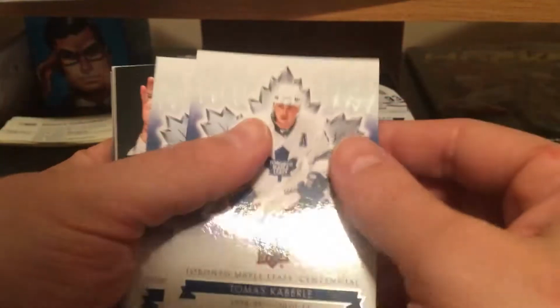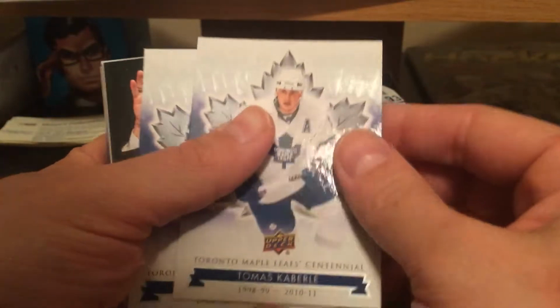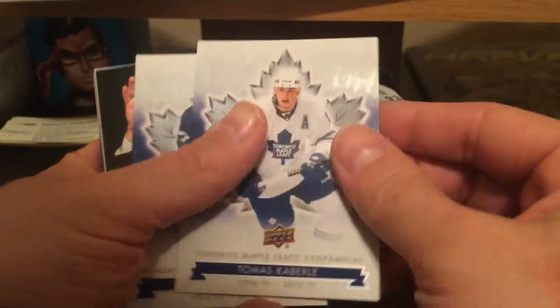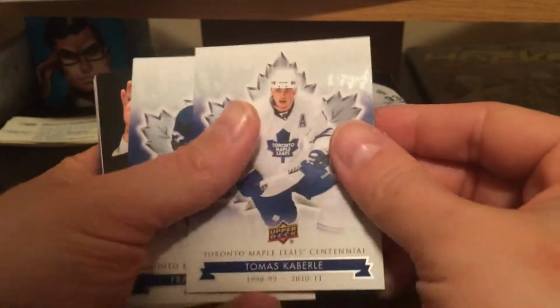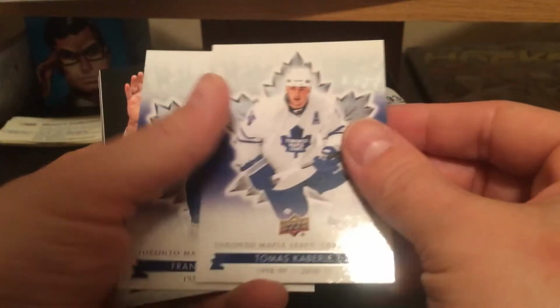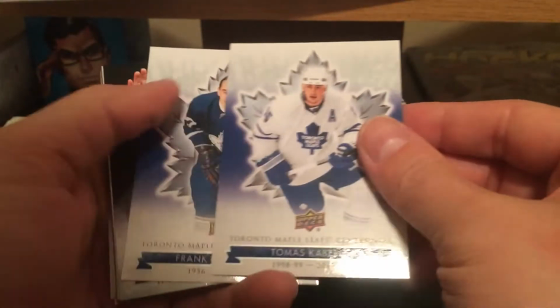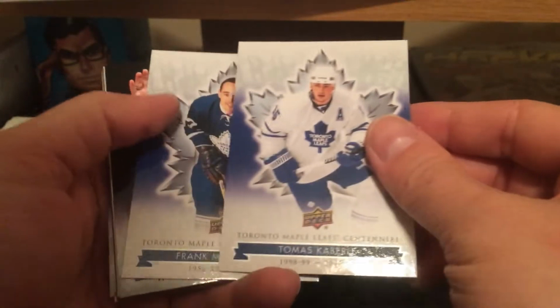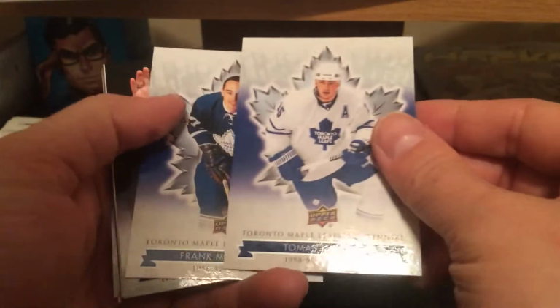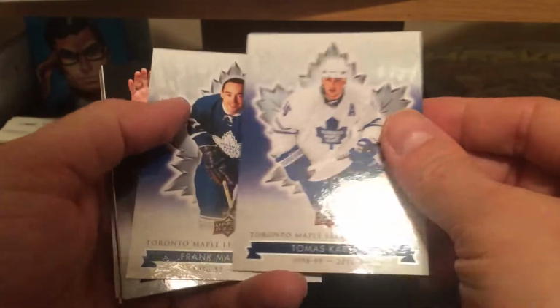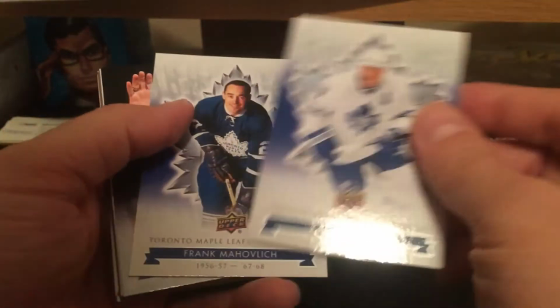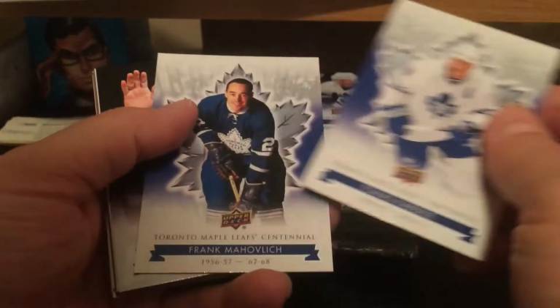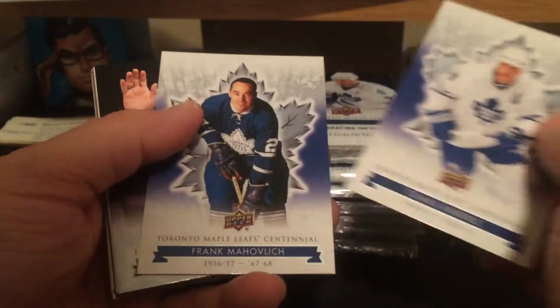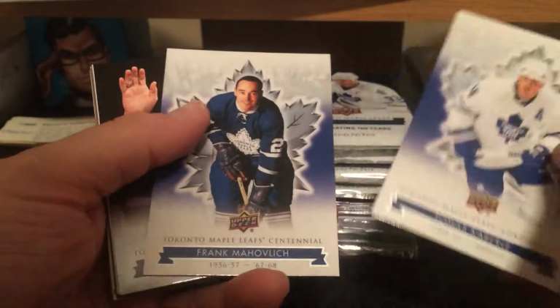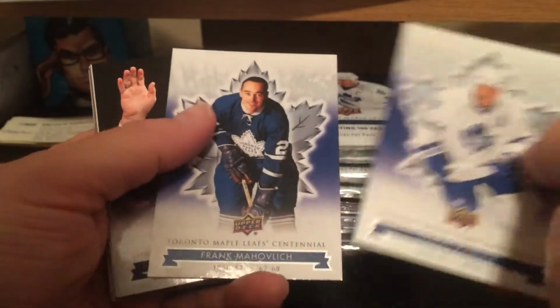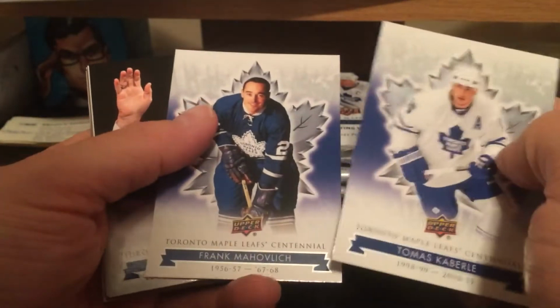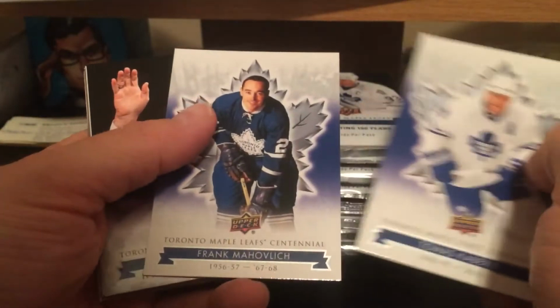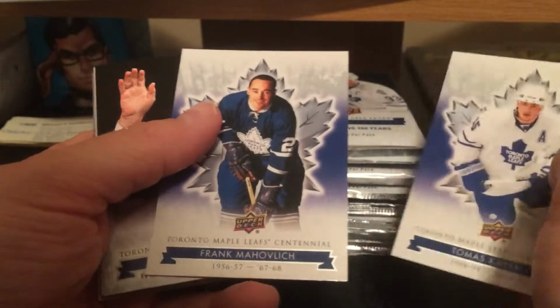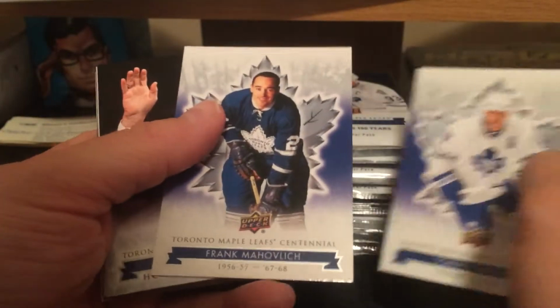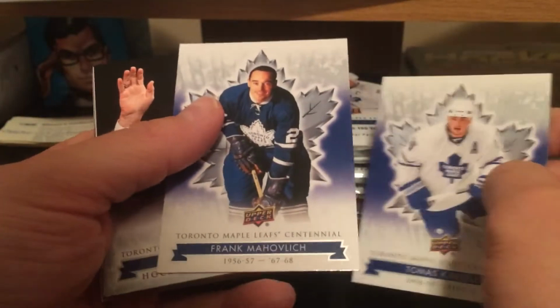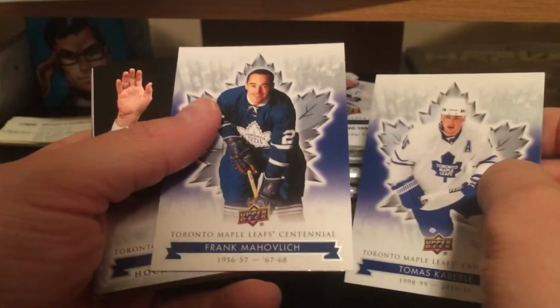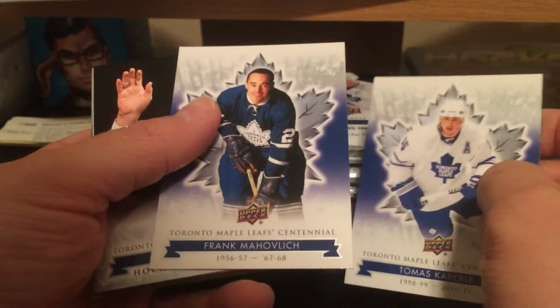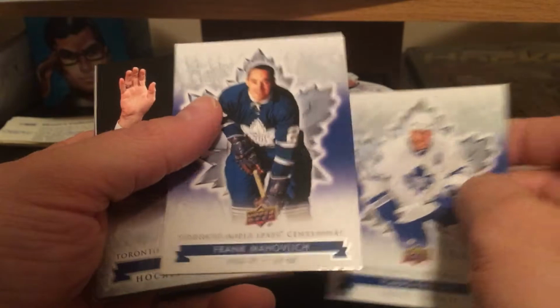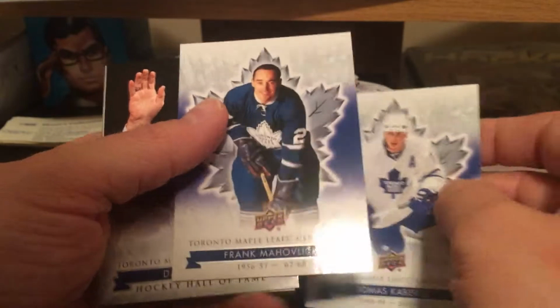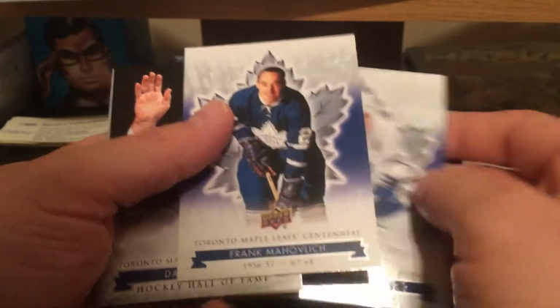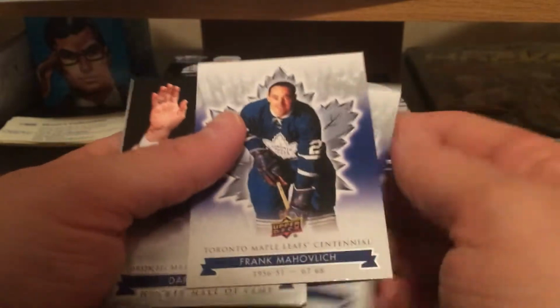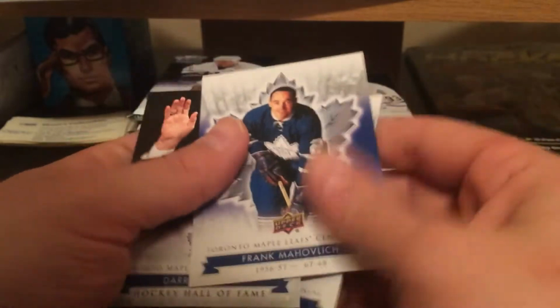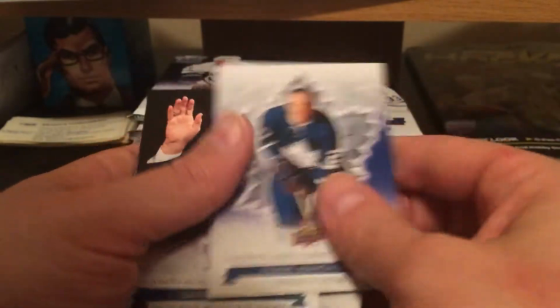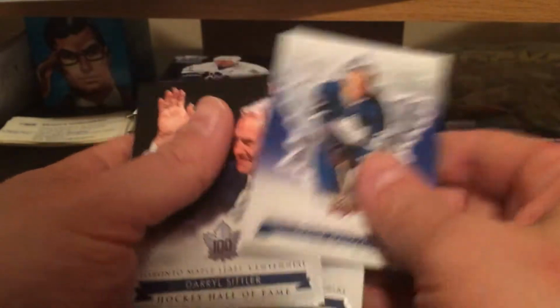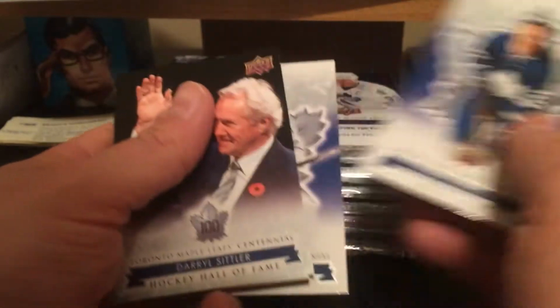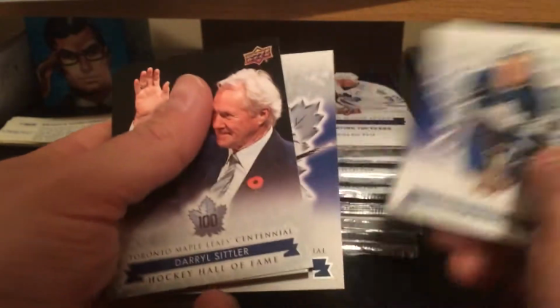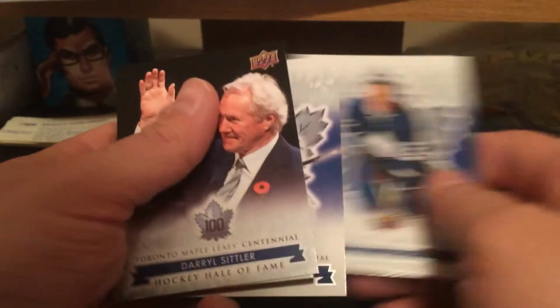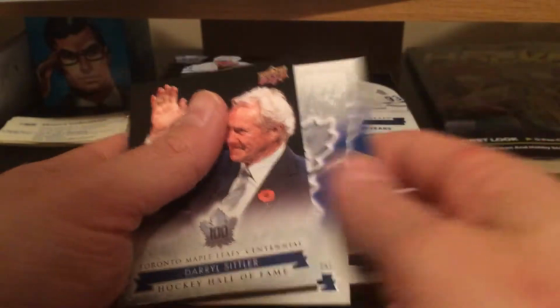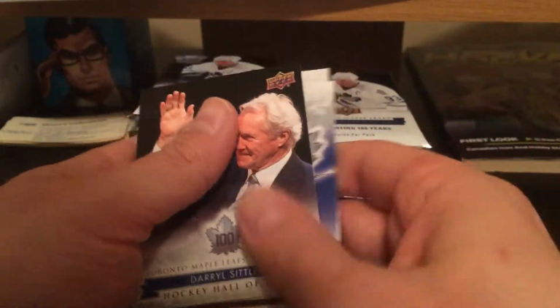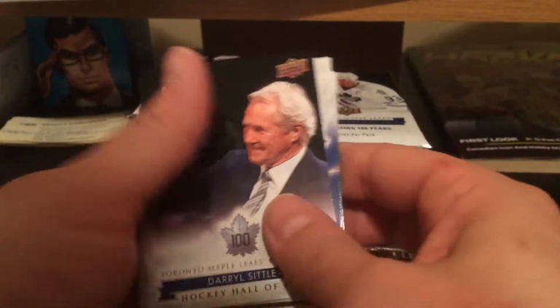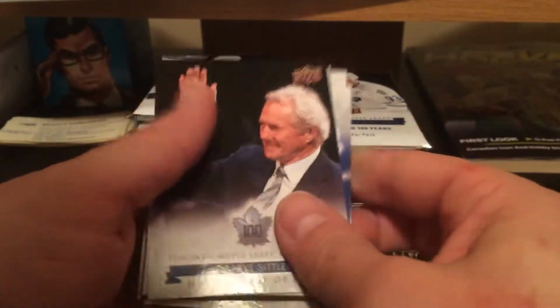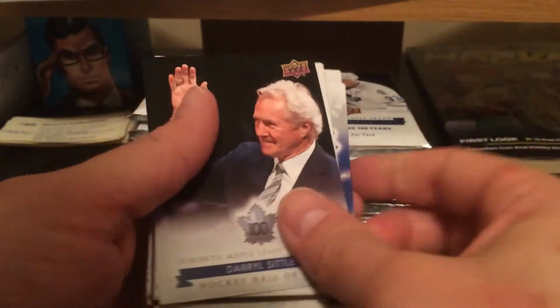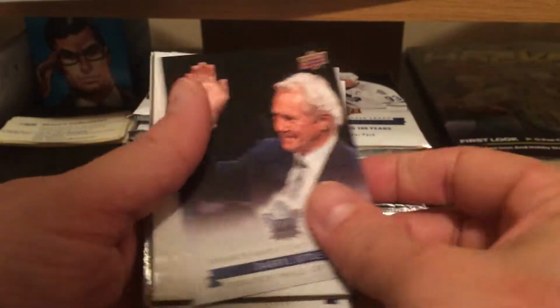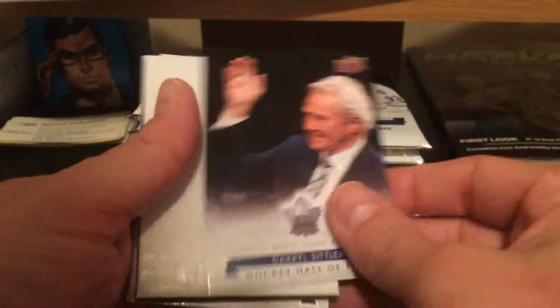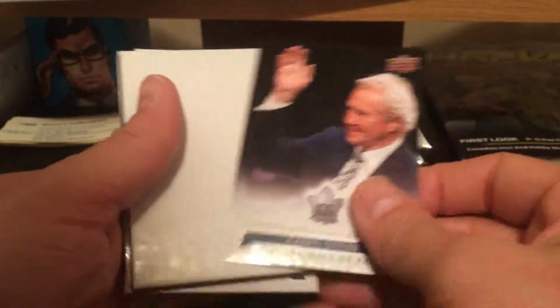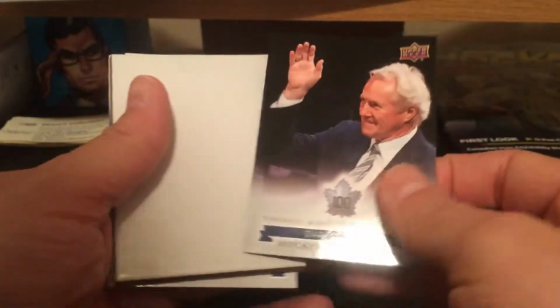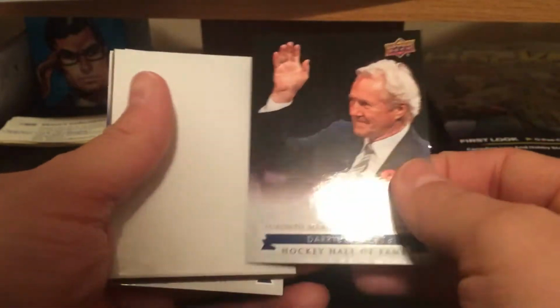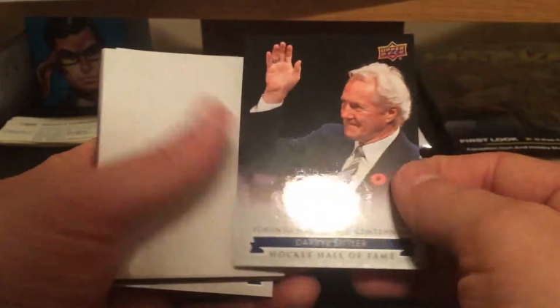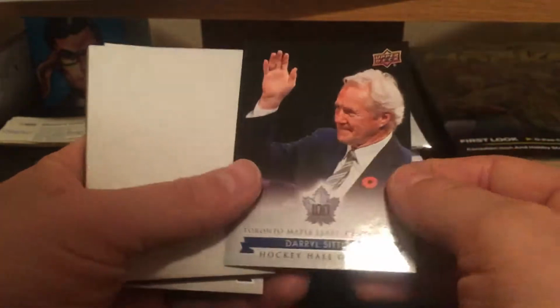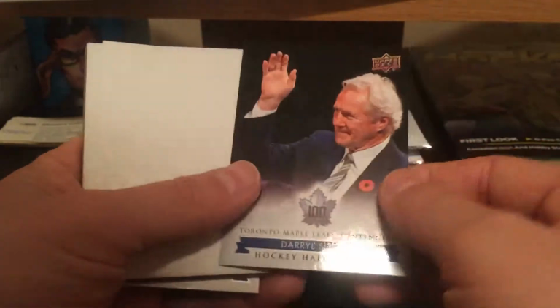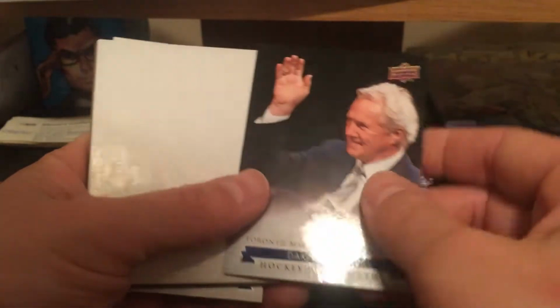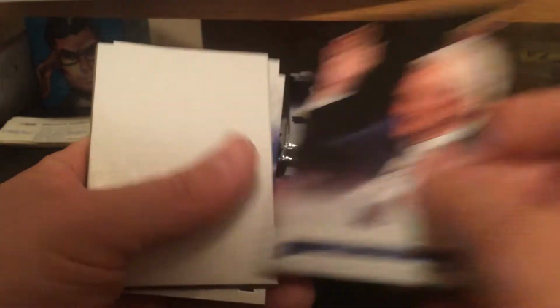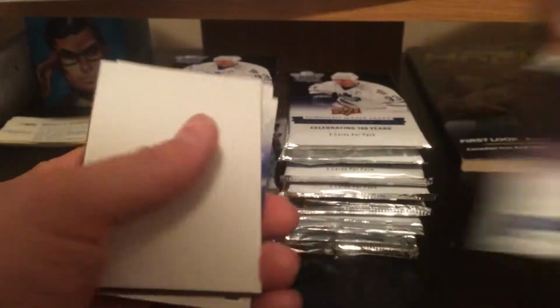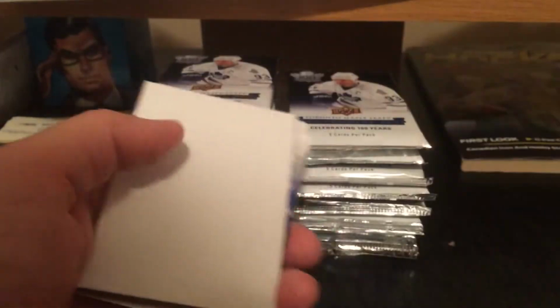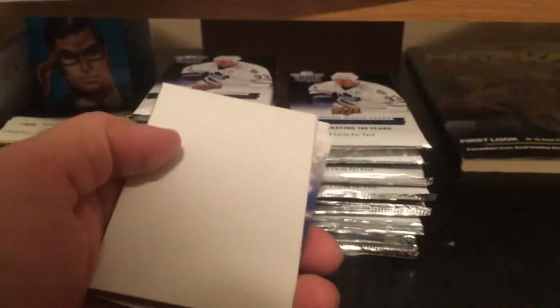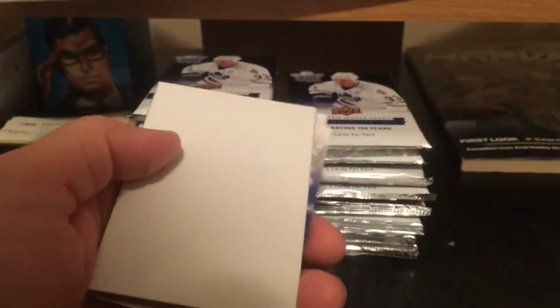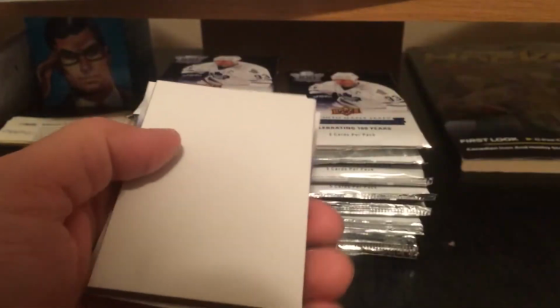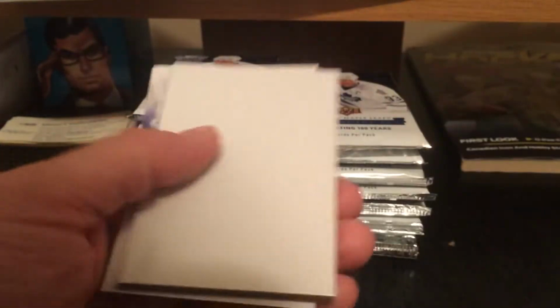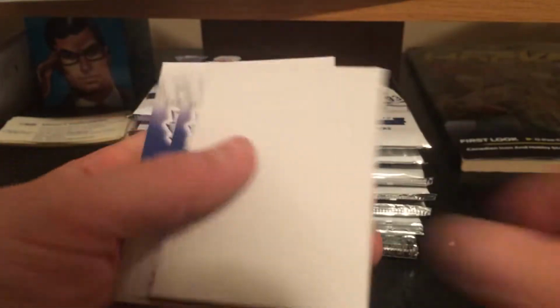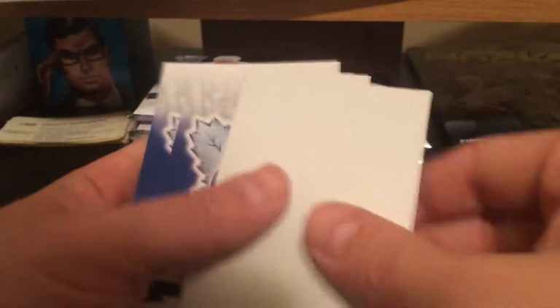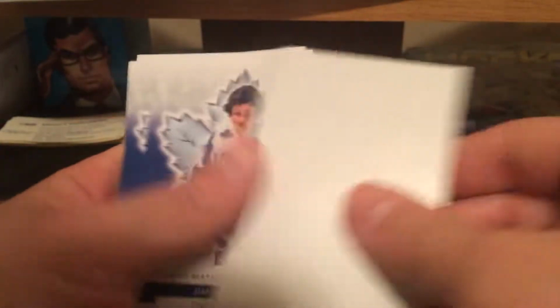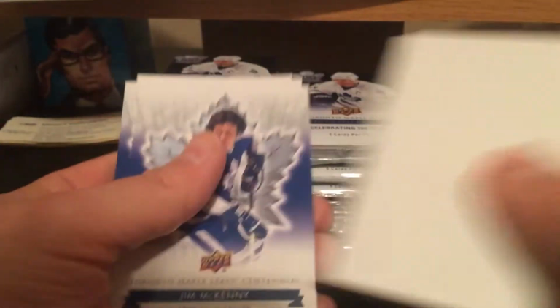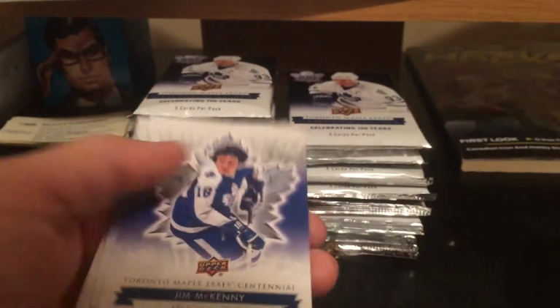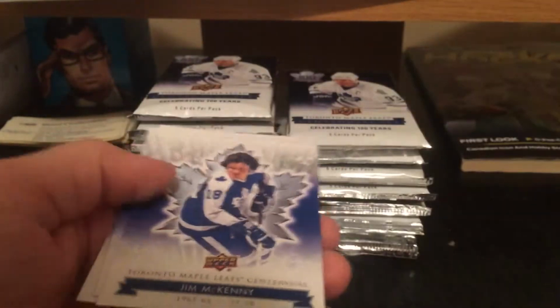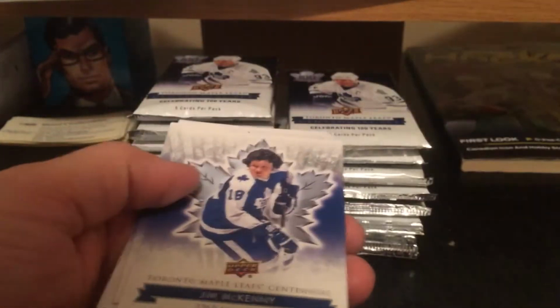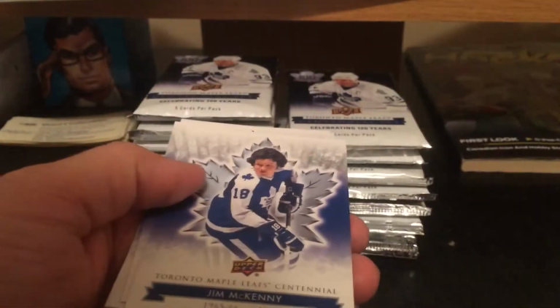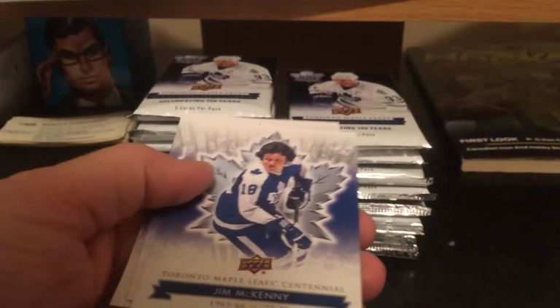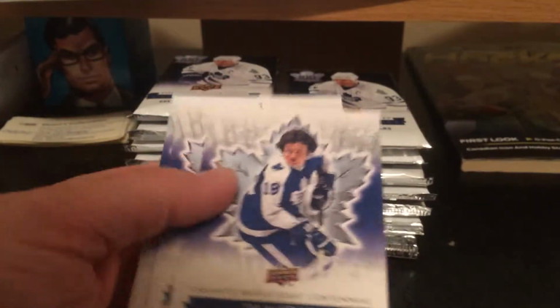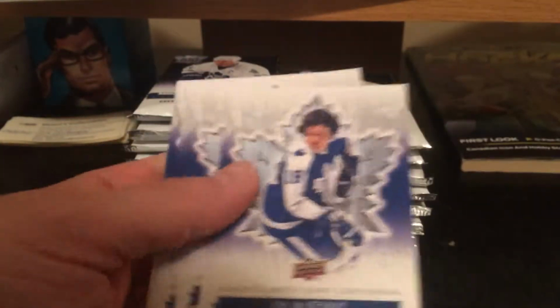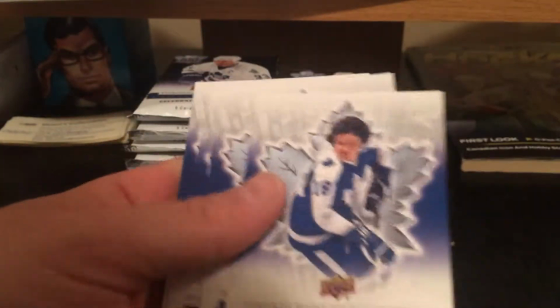Thomas Caverly, Frank Mohavlitch, Daryl Sittler short print, and the dummy in the base.